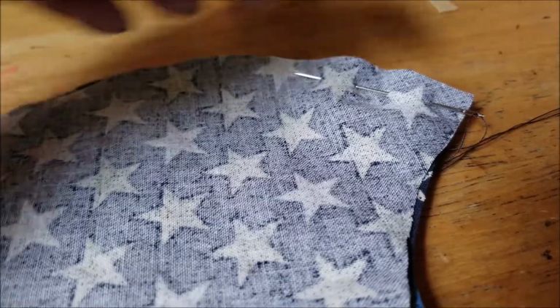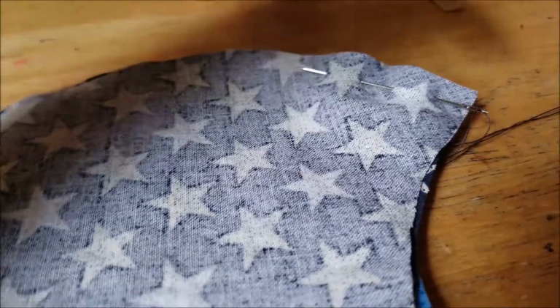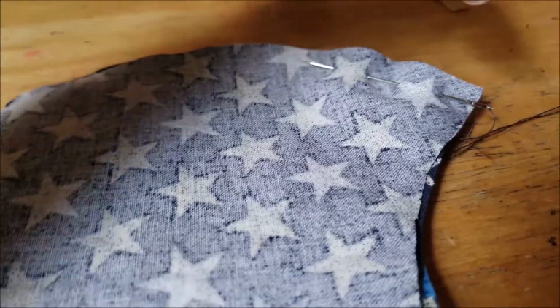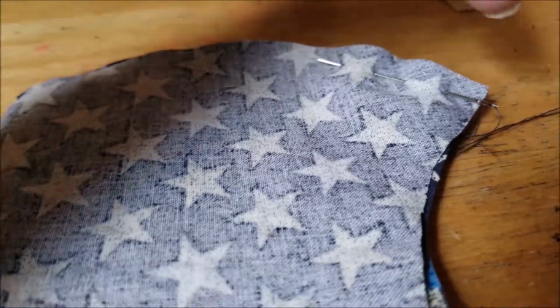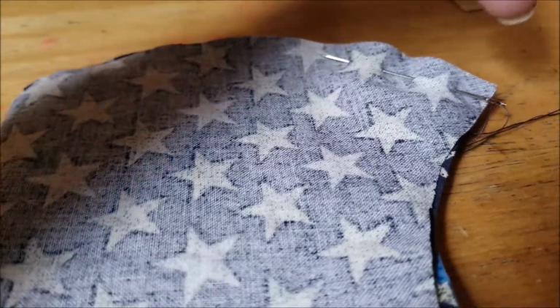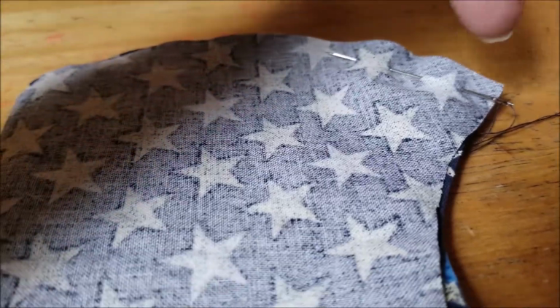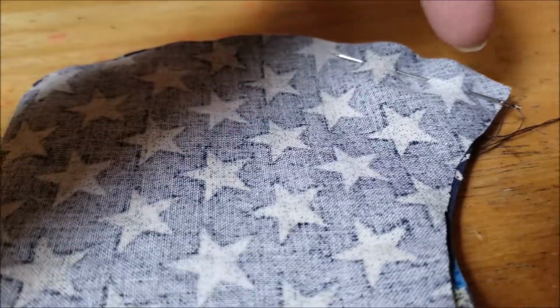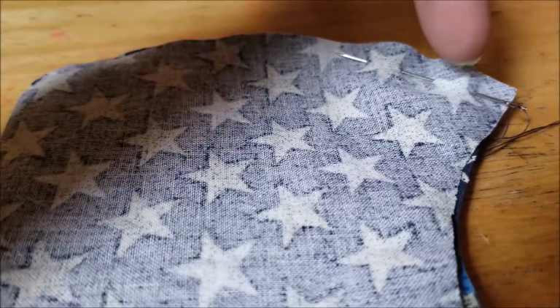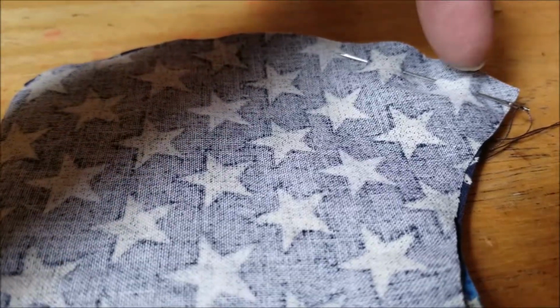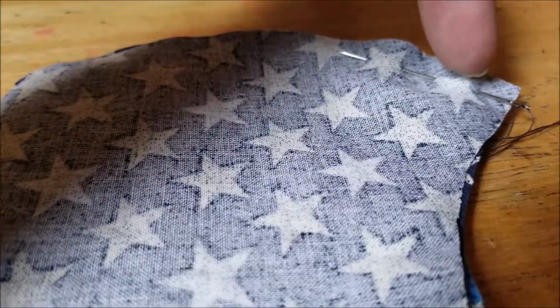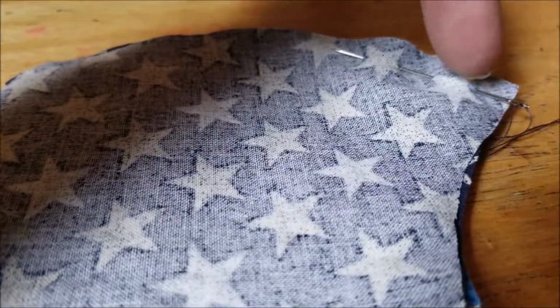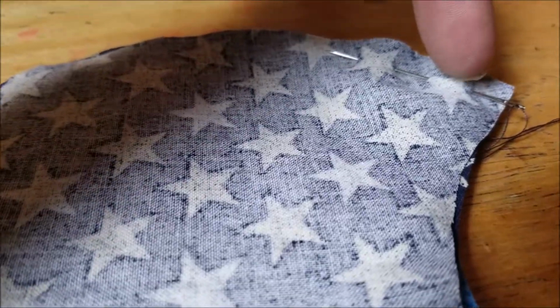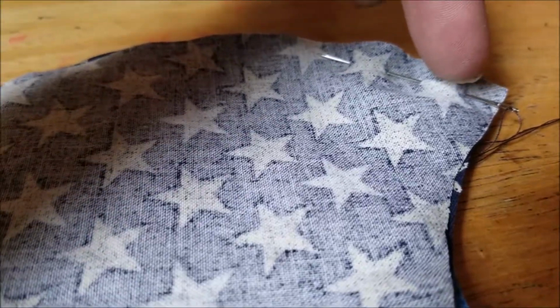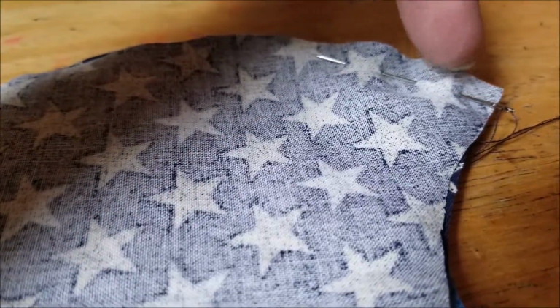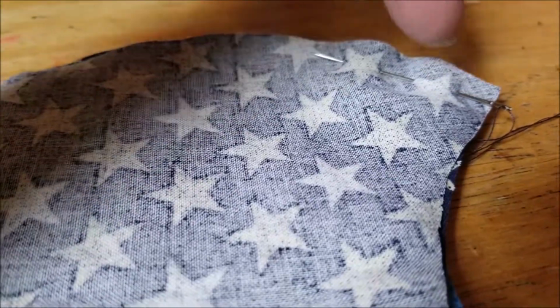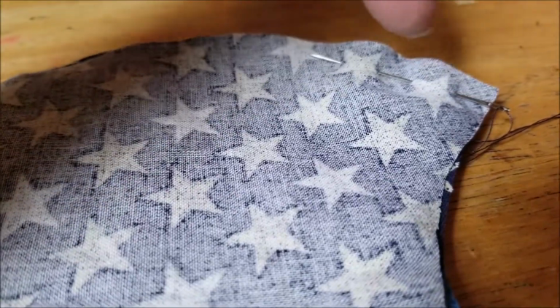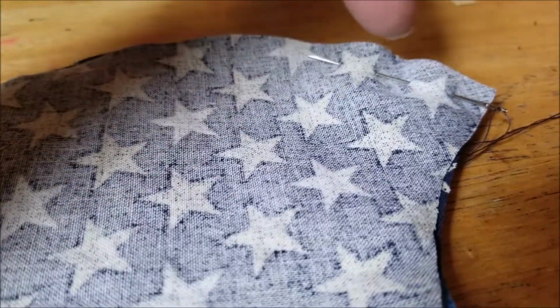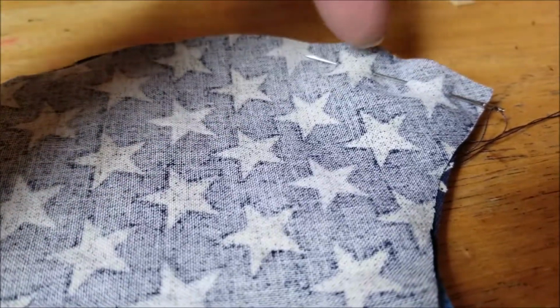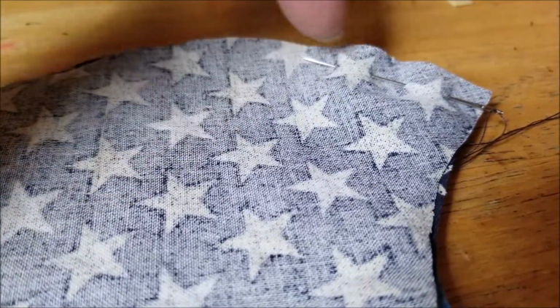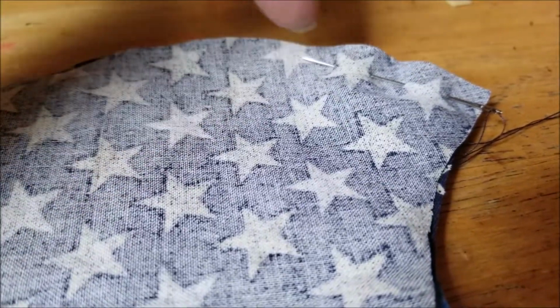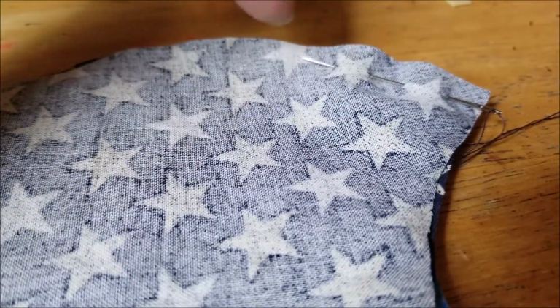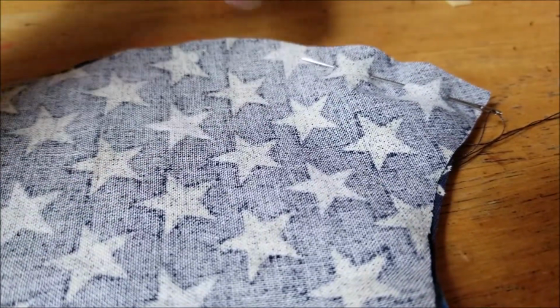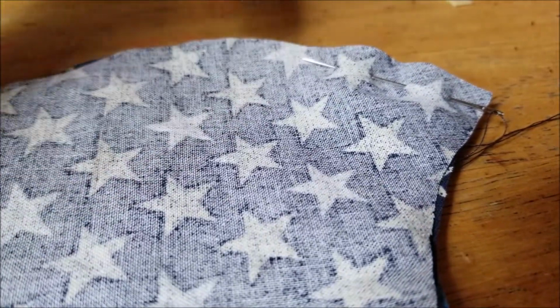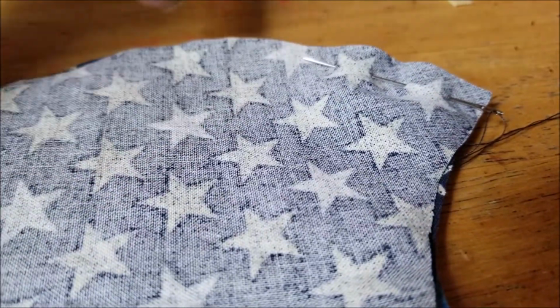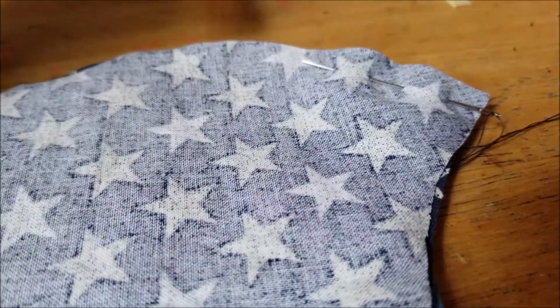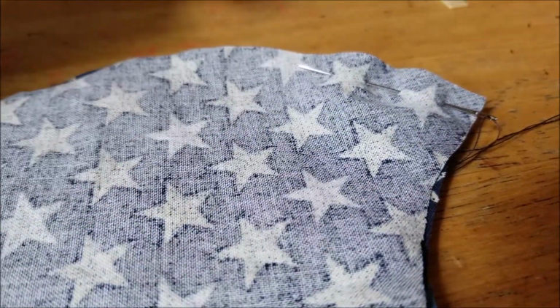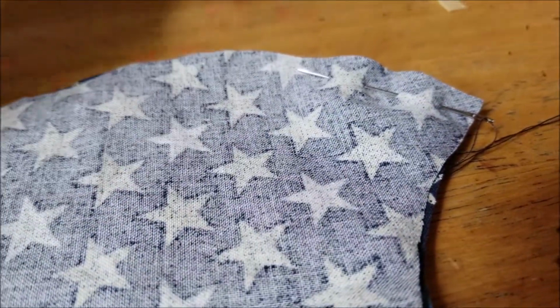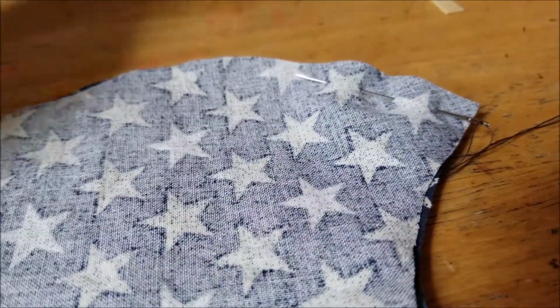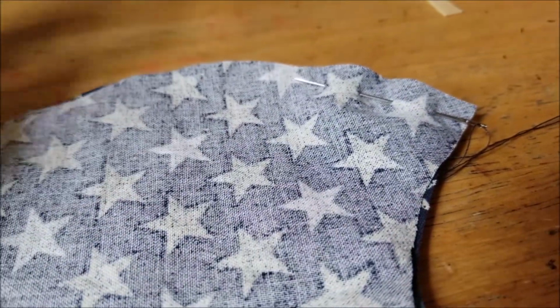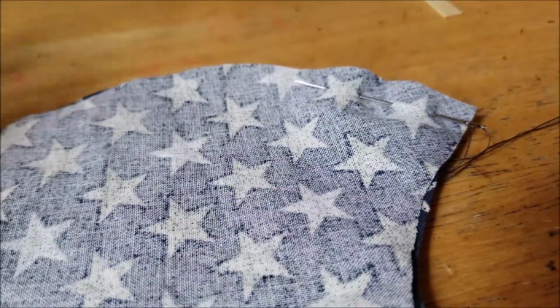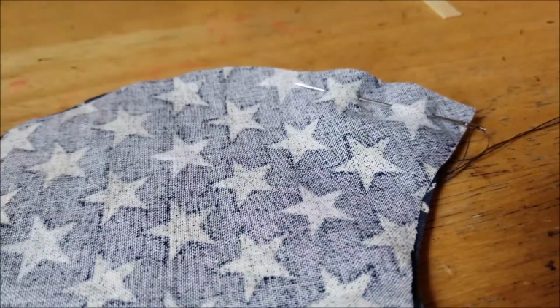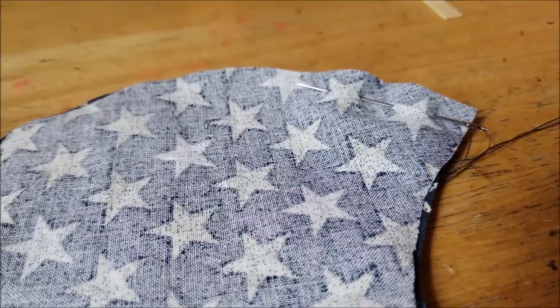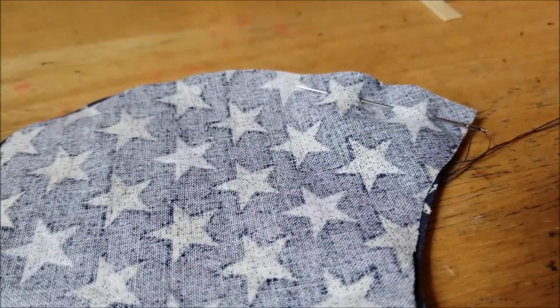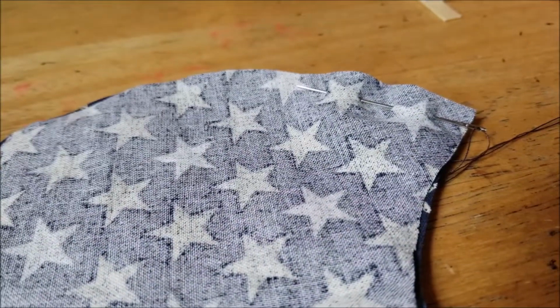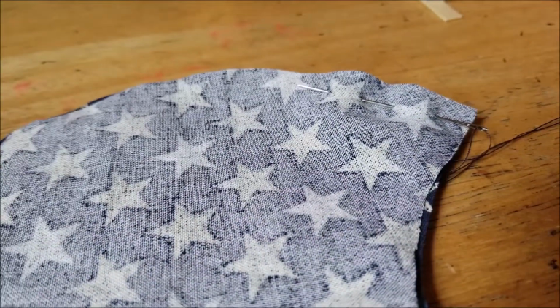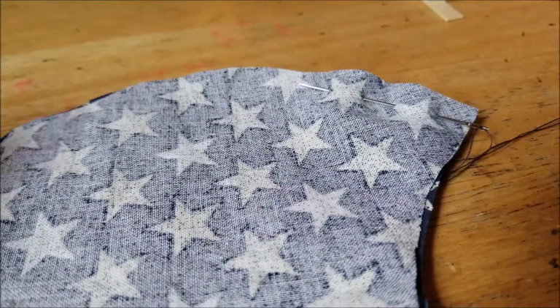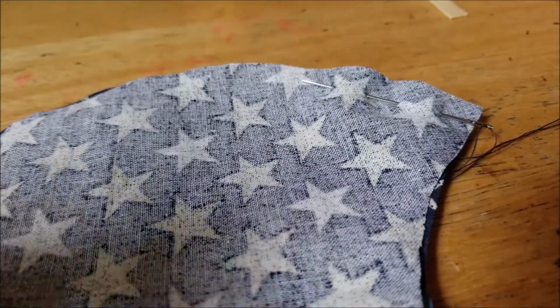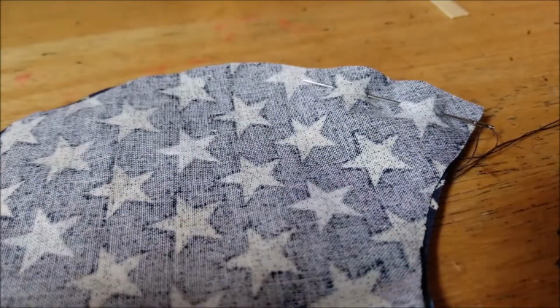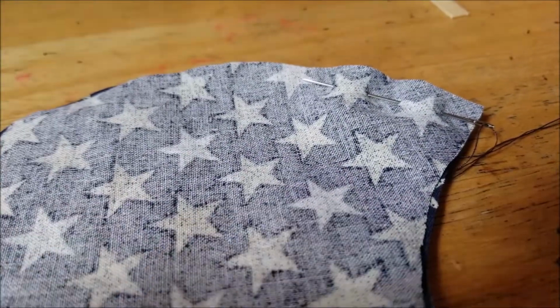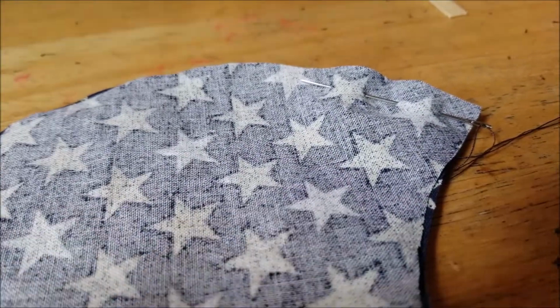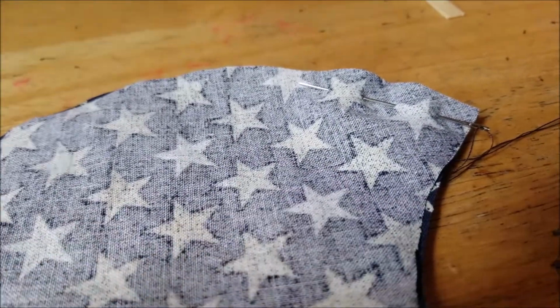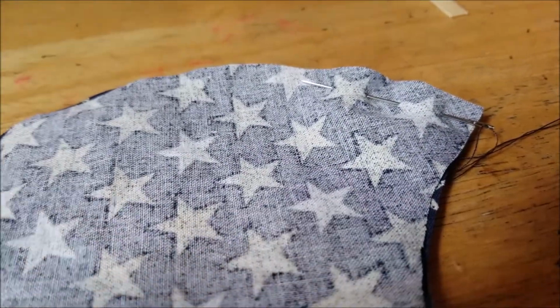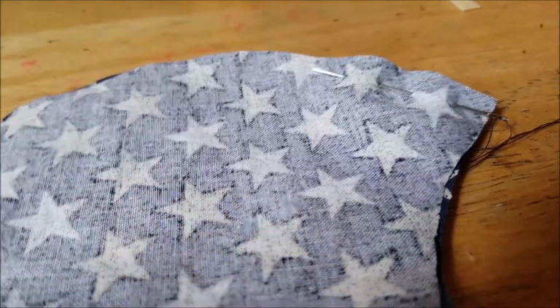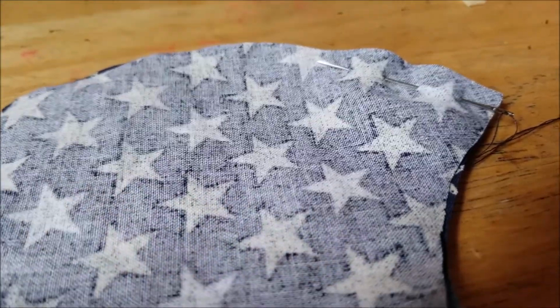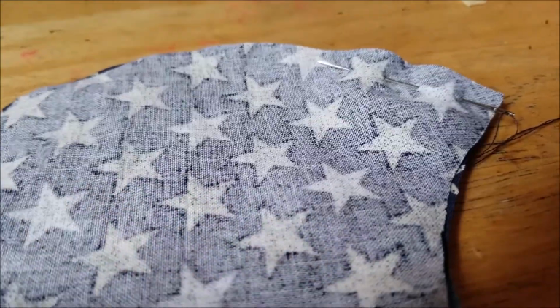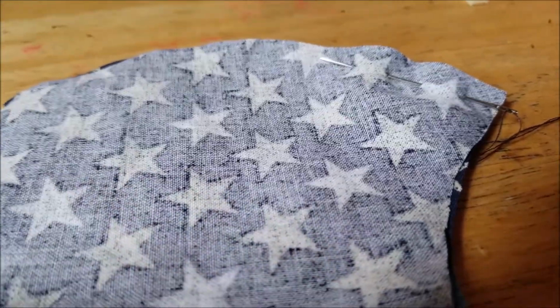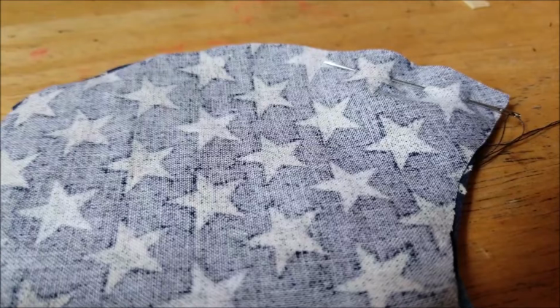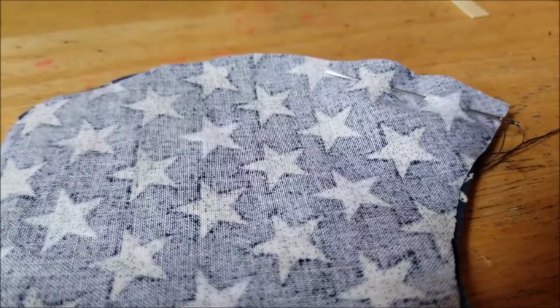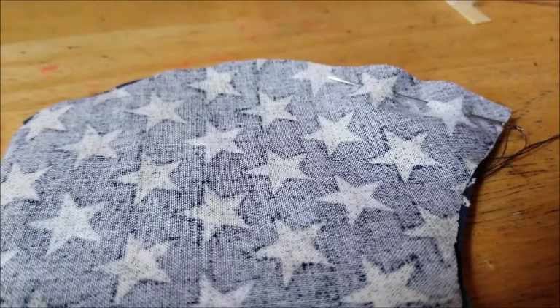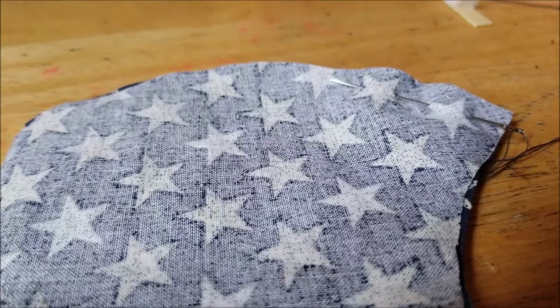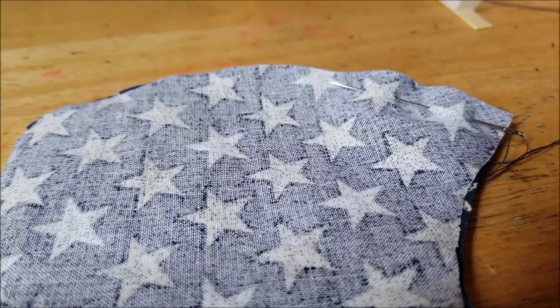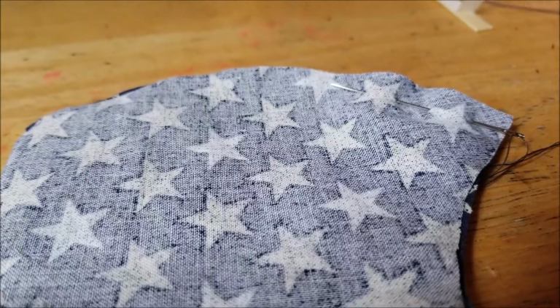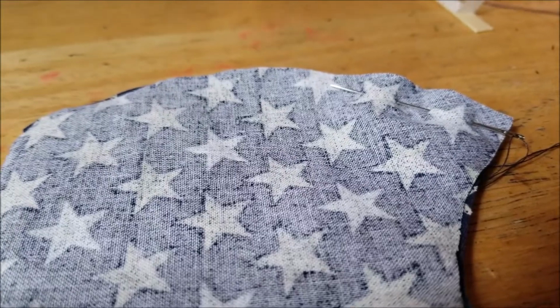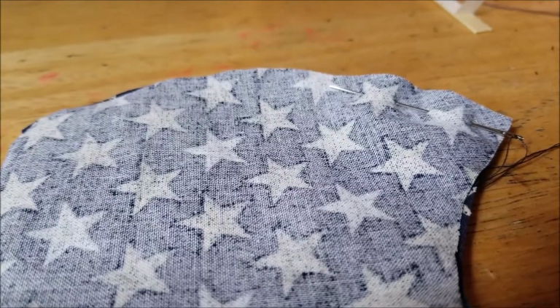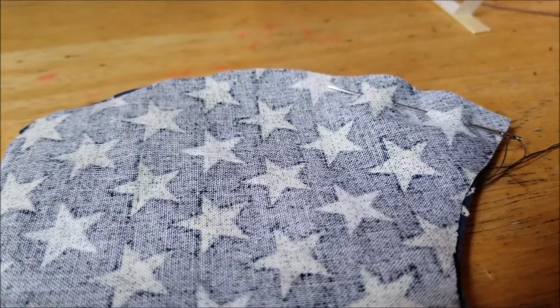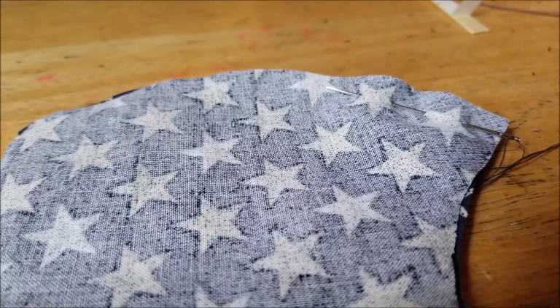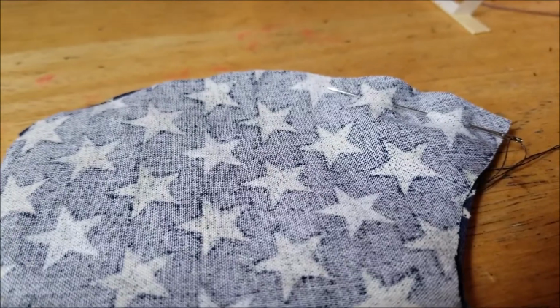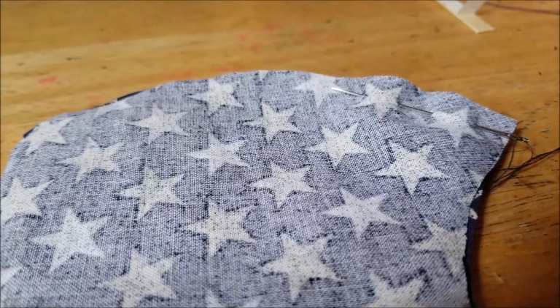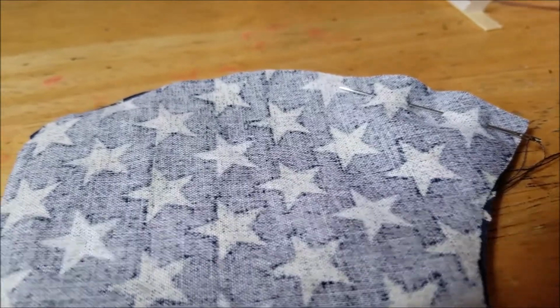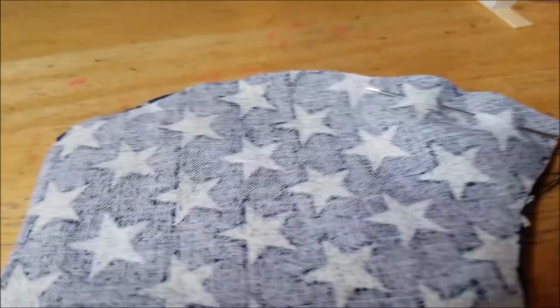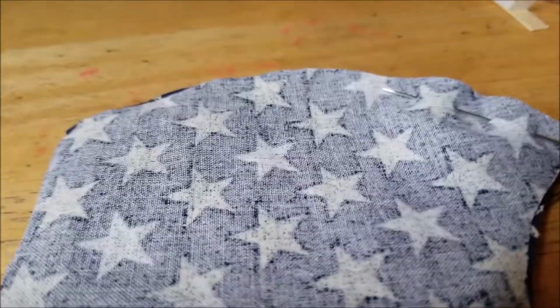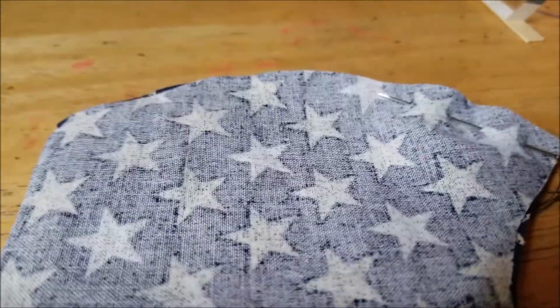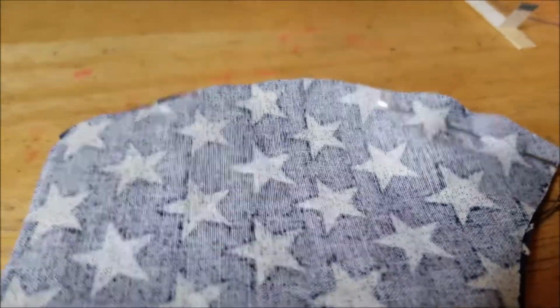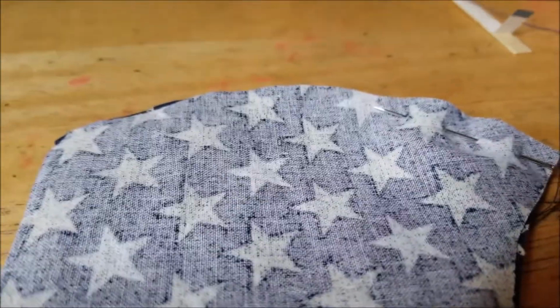You just sort of weave it in and out, in and out. And then I'll show you a technique to sort of stay it in place.